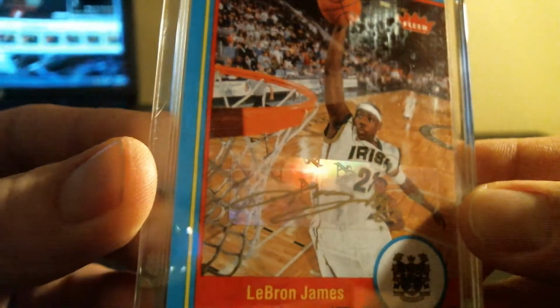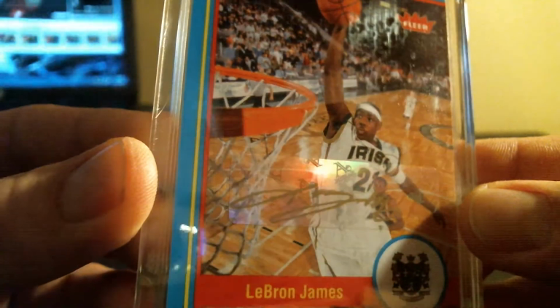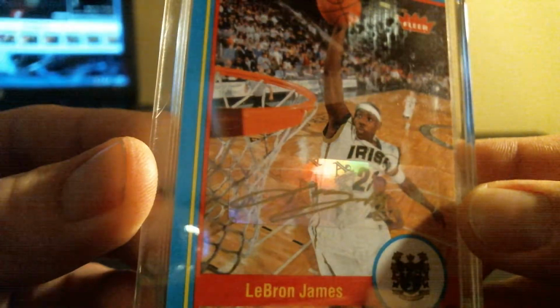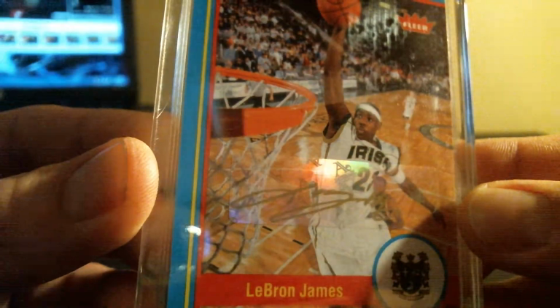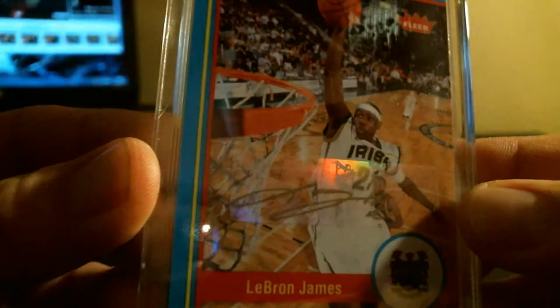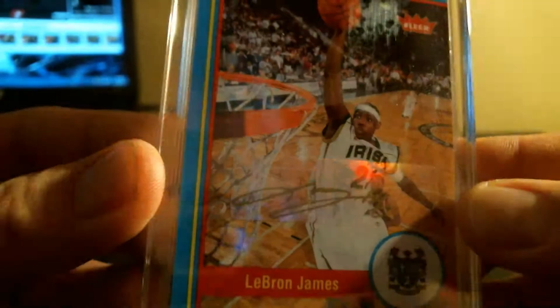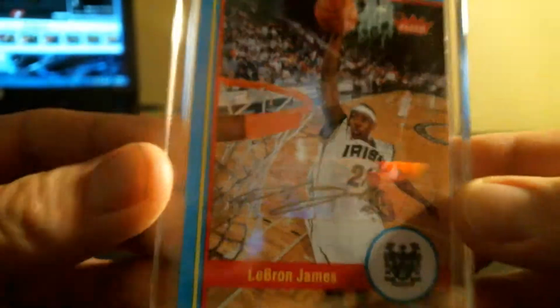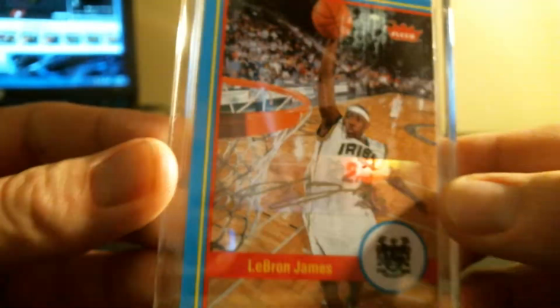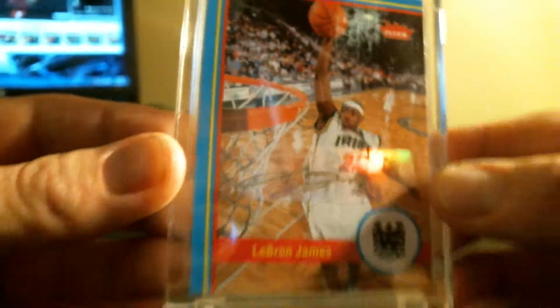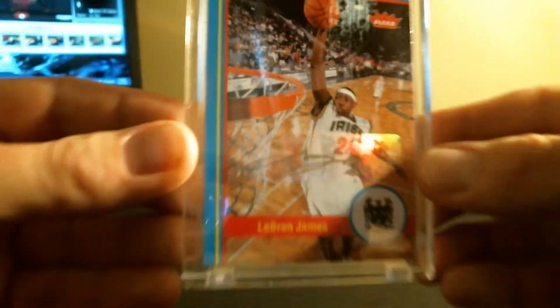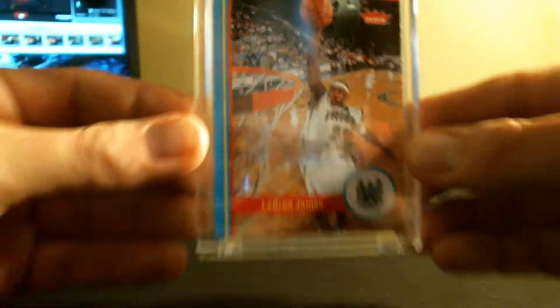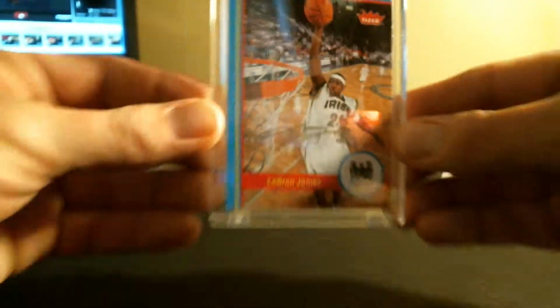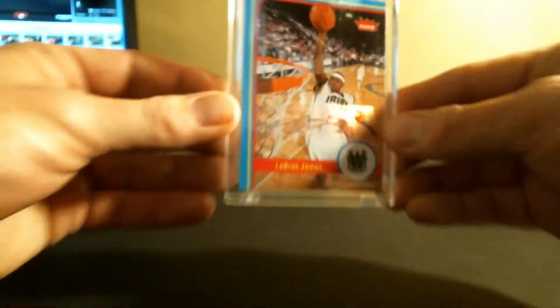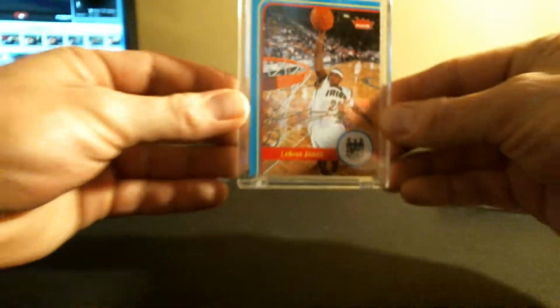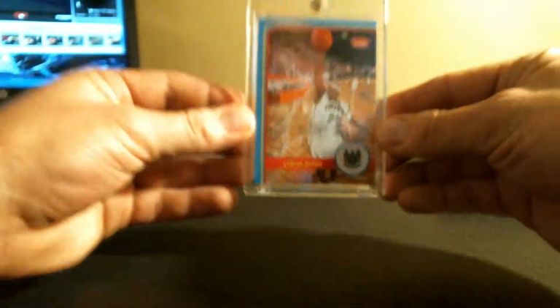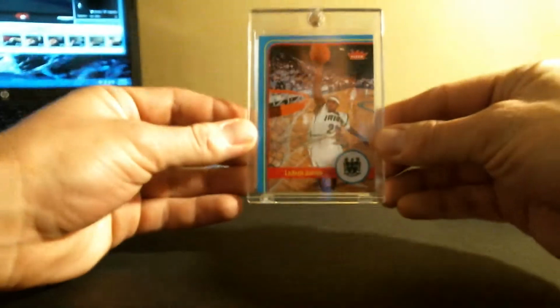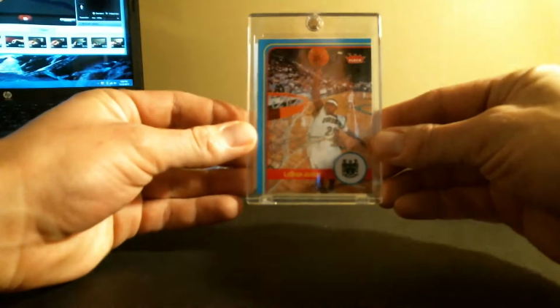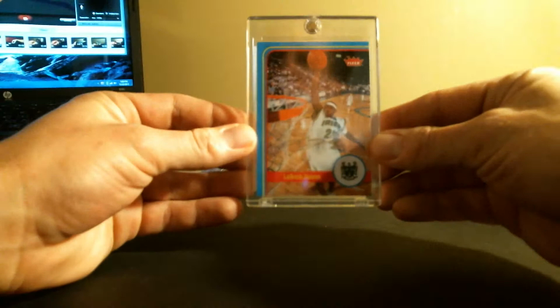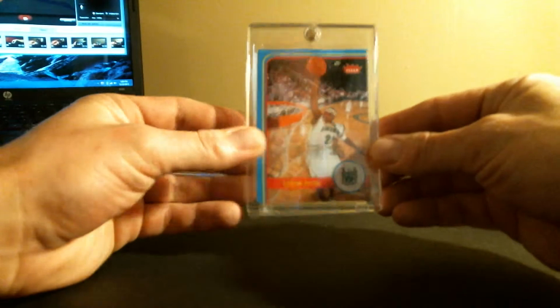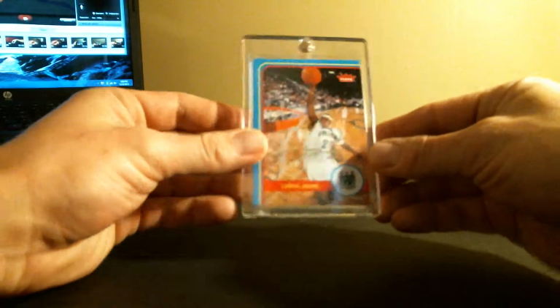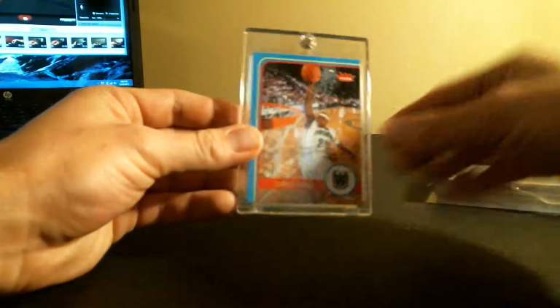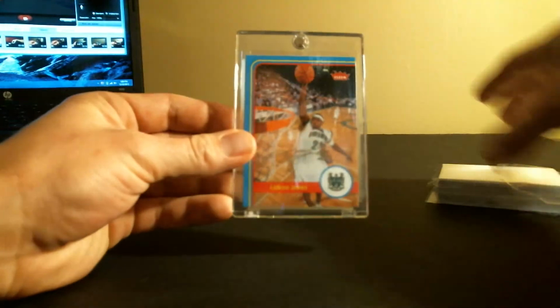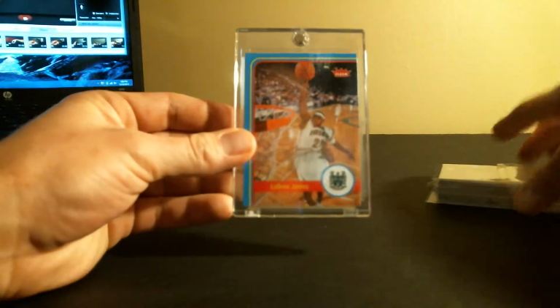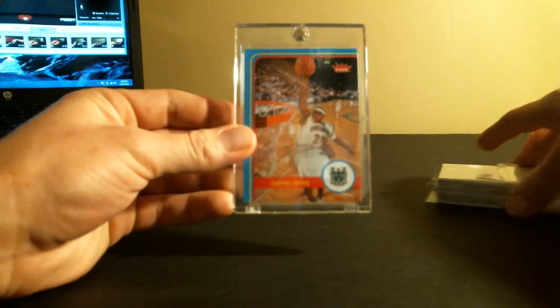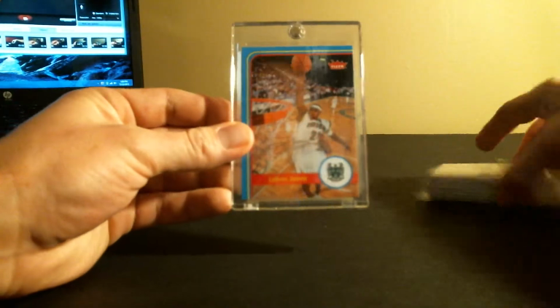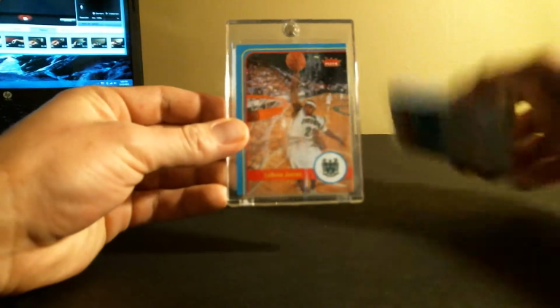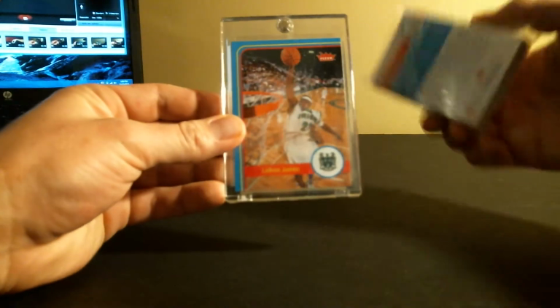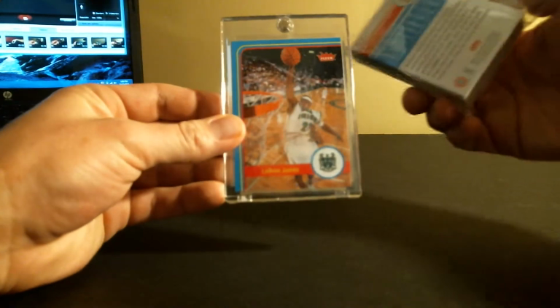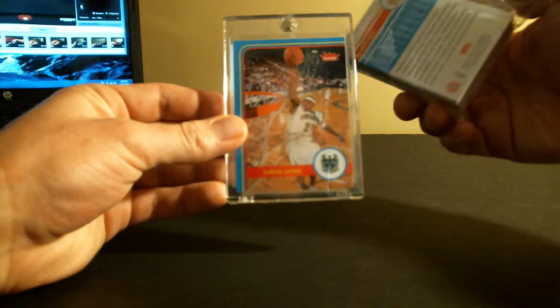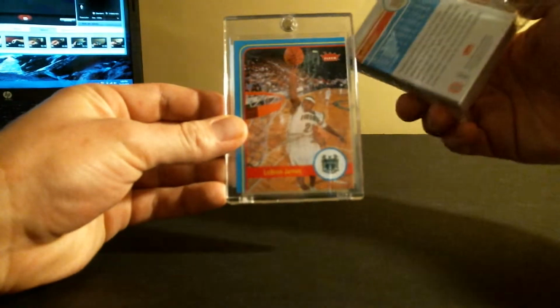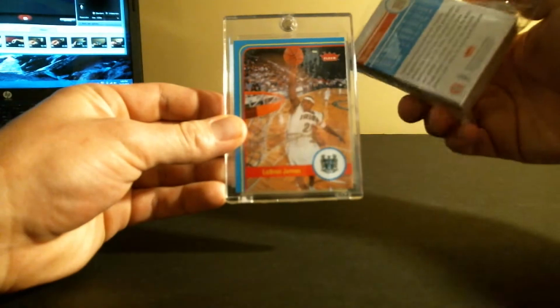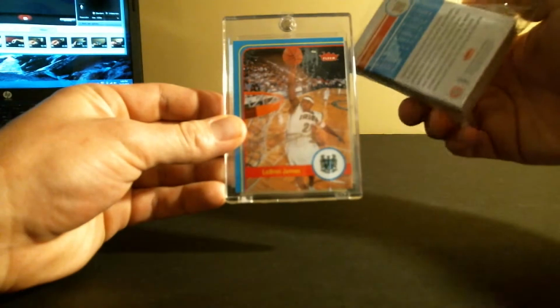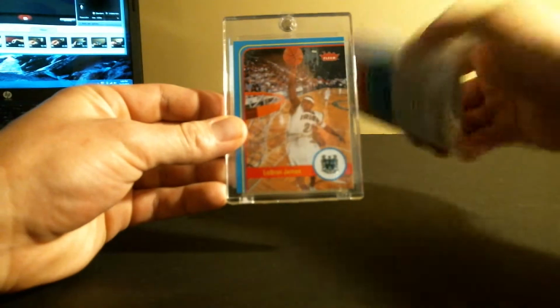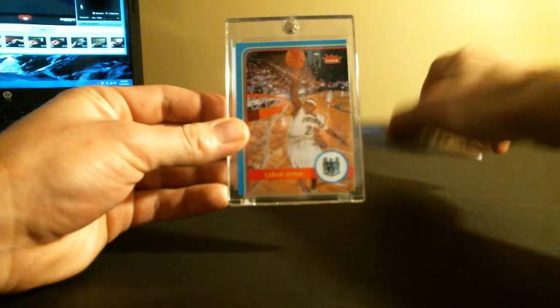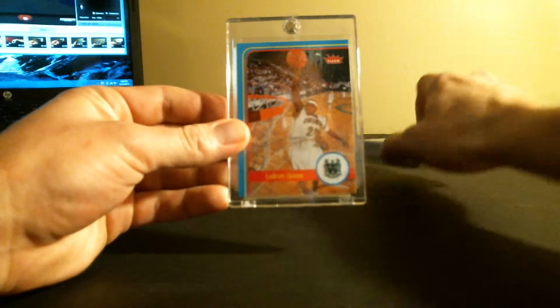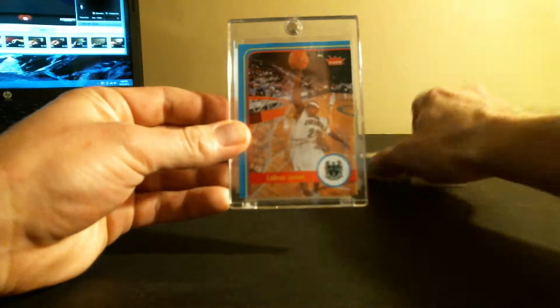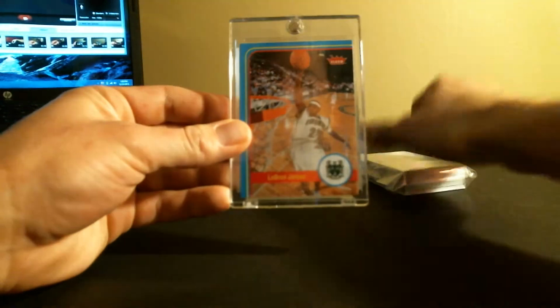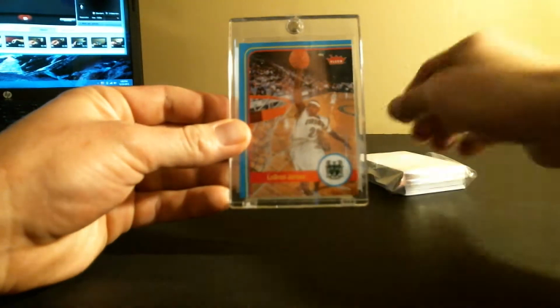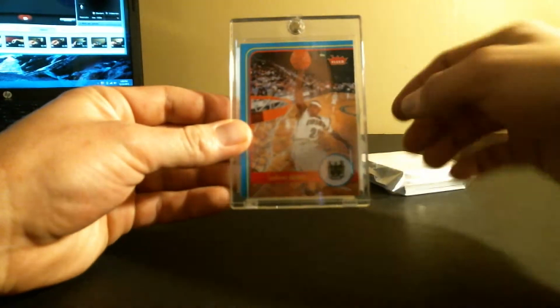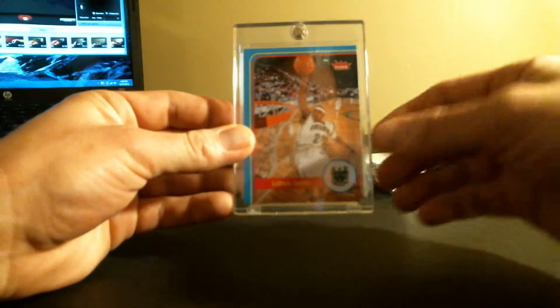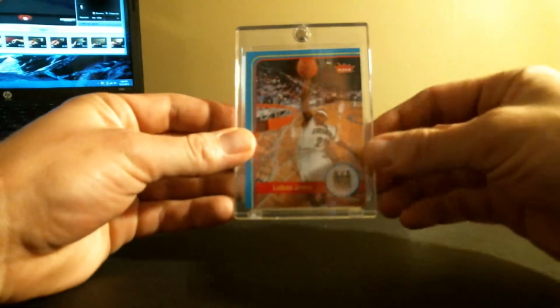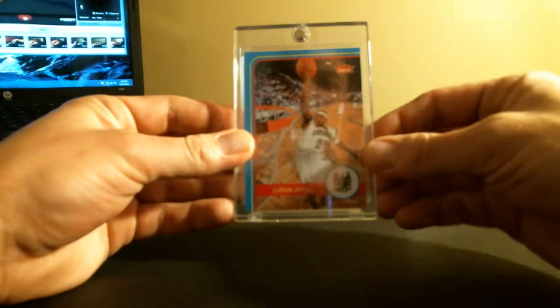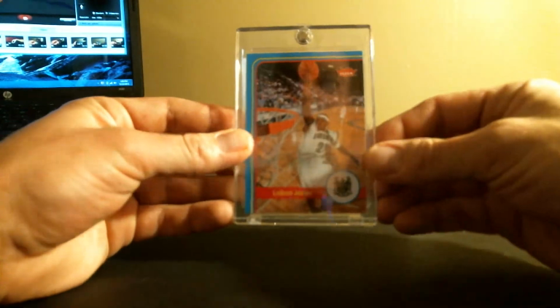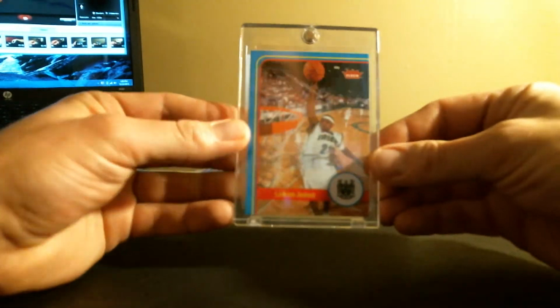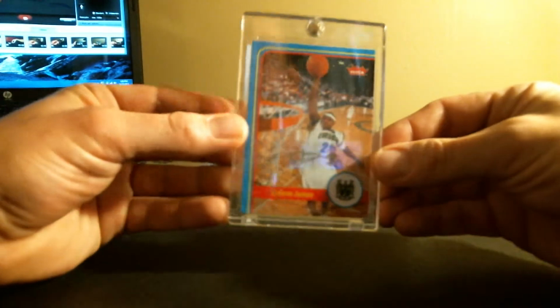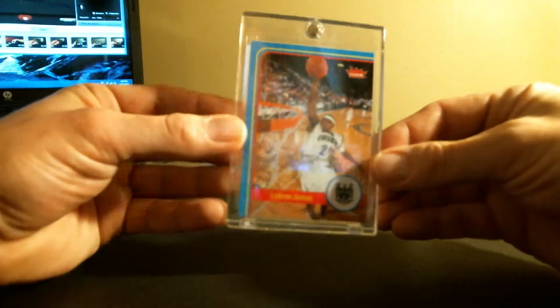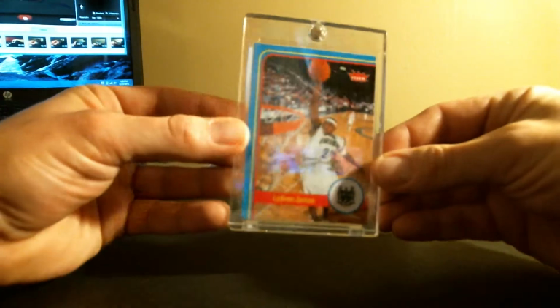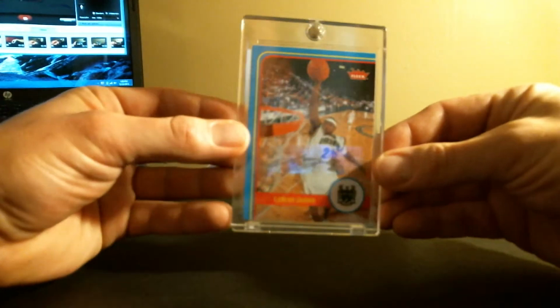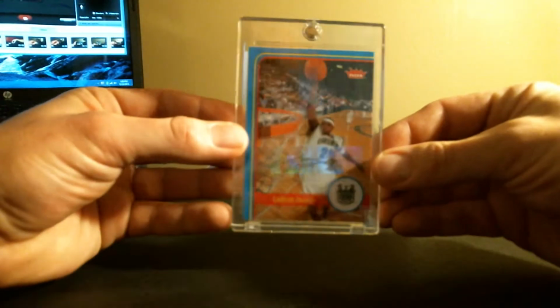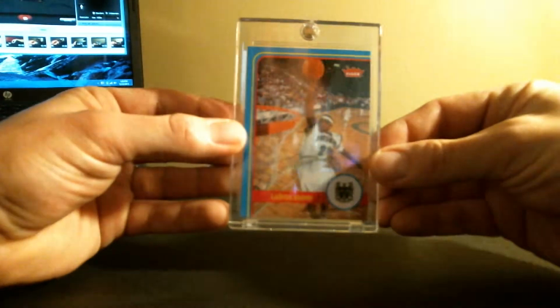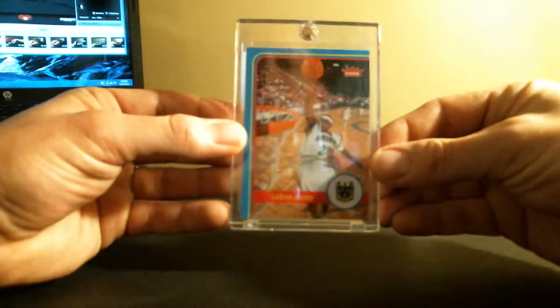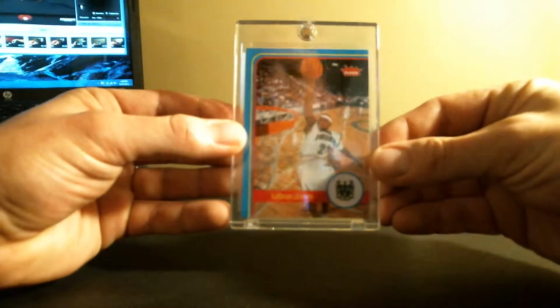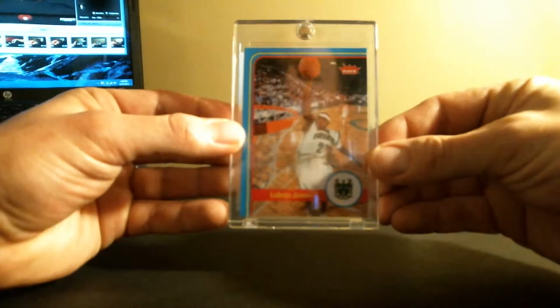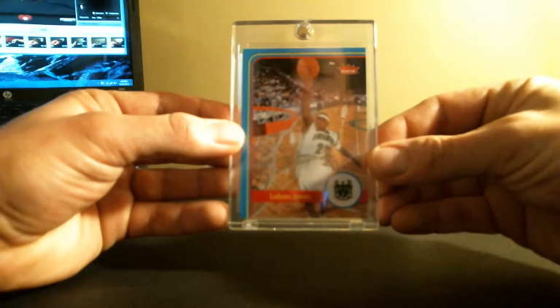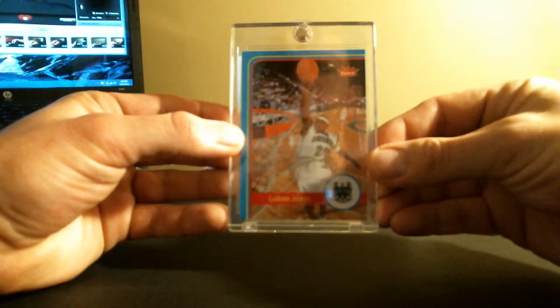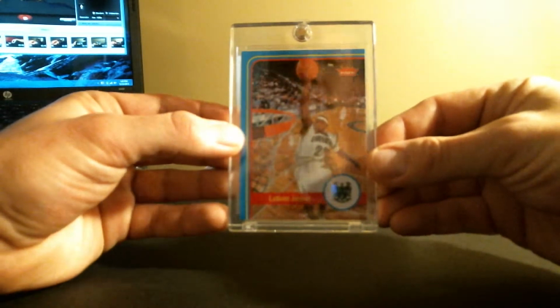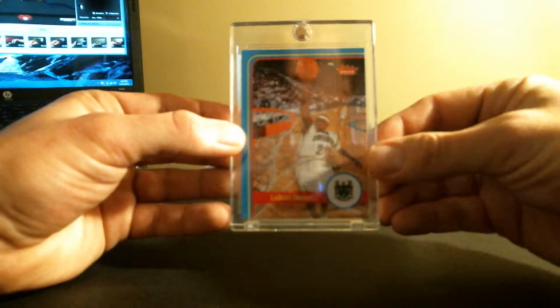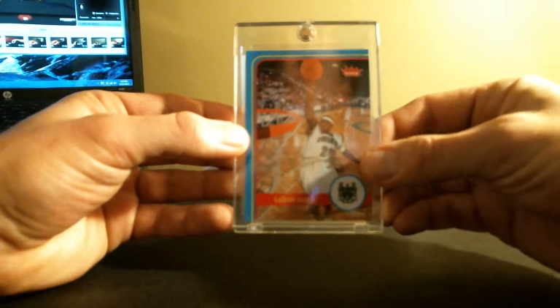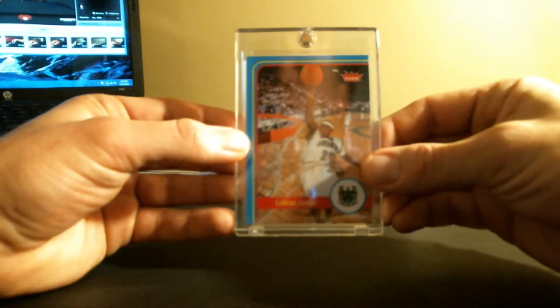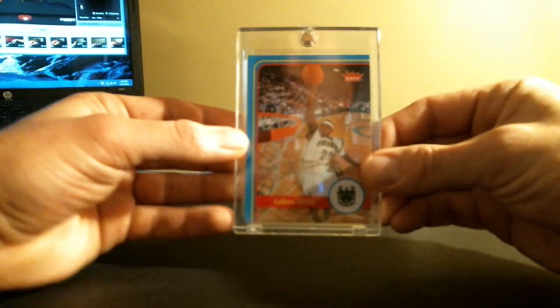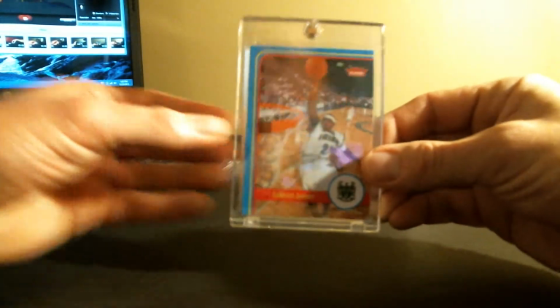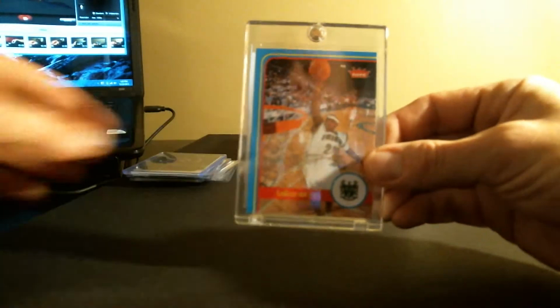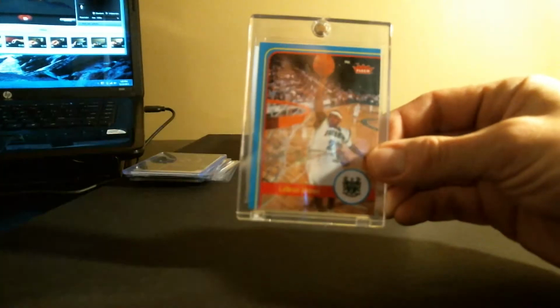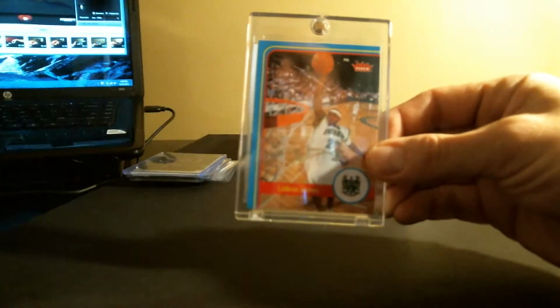So let me know what you think. These are just the base out of everything. I'm thinking about getting the print run from Upper Deck.